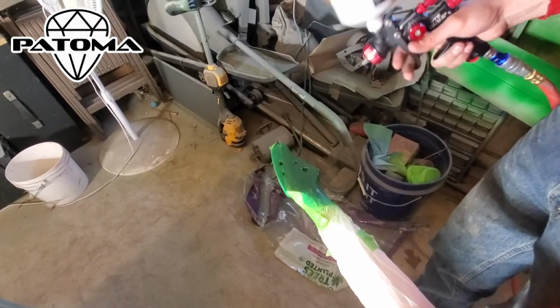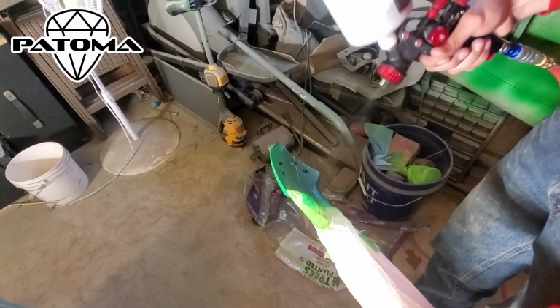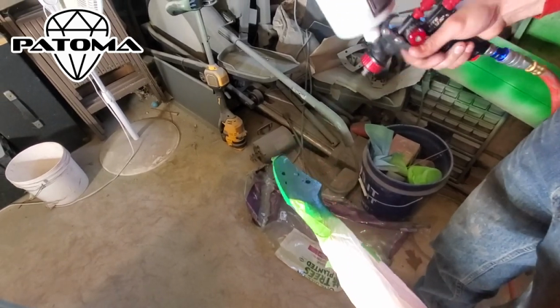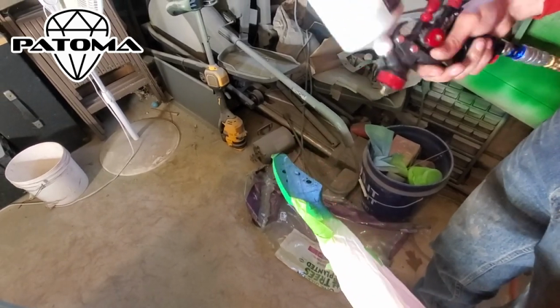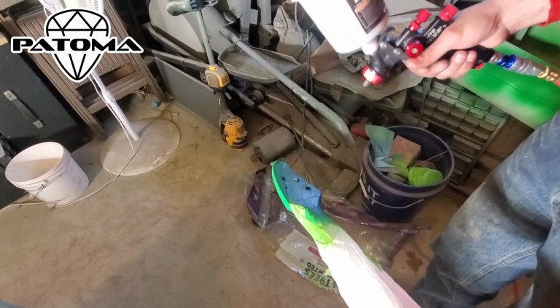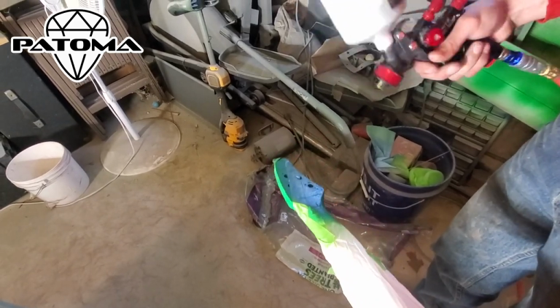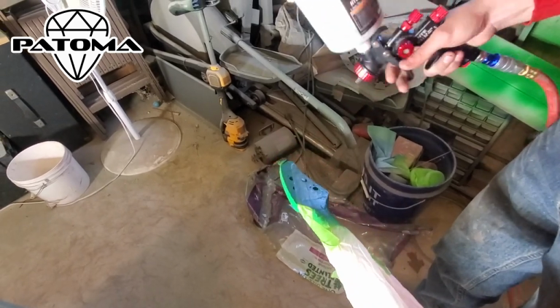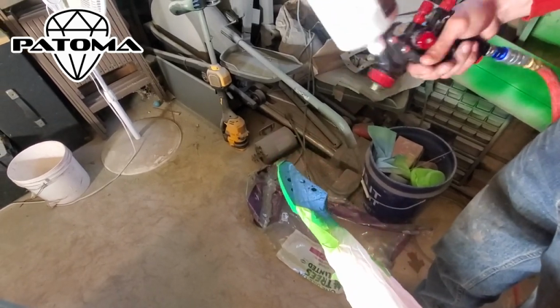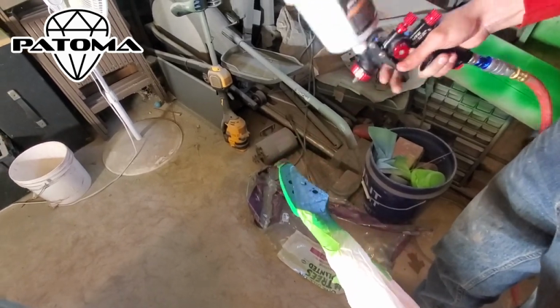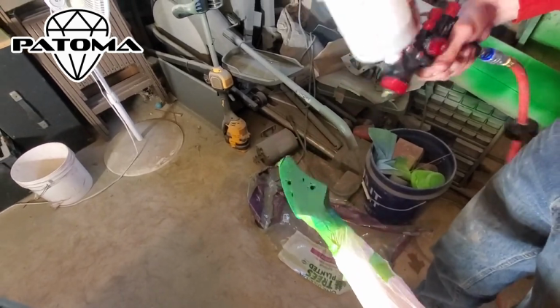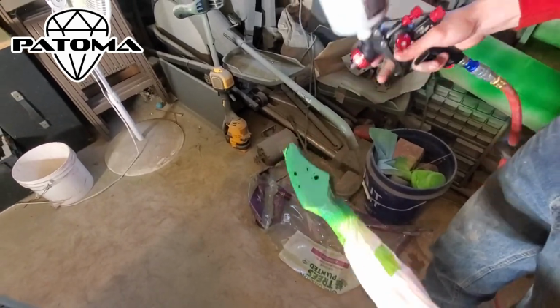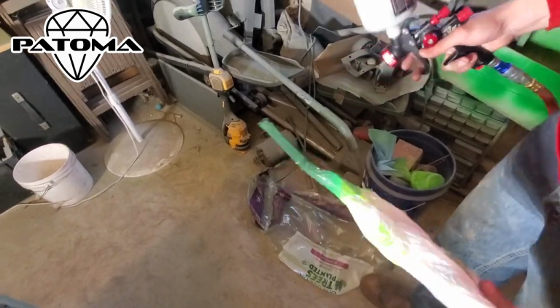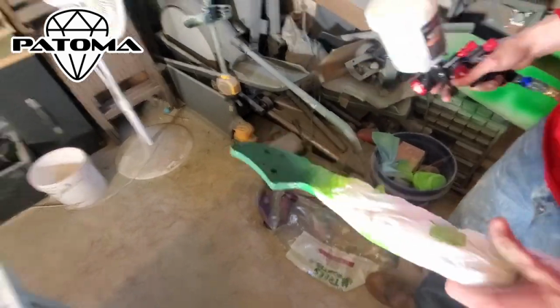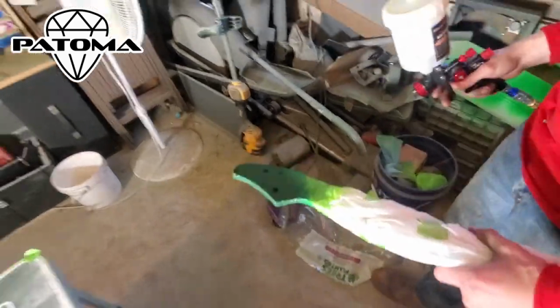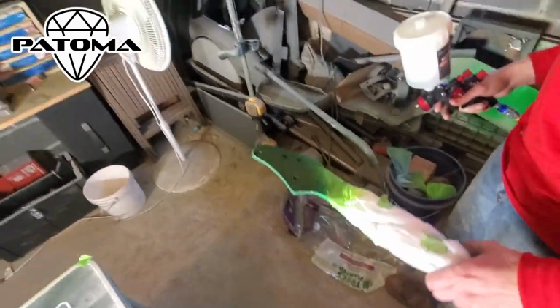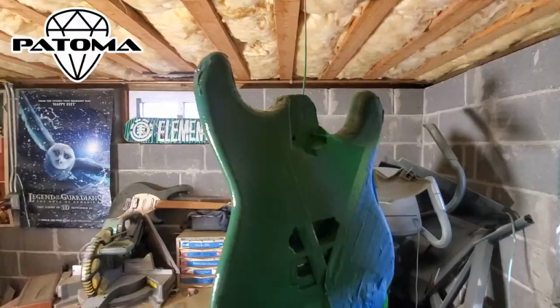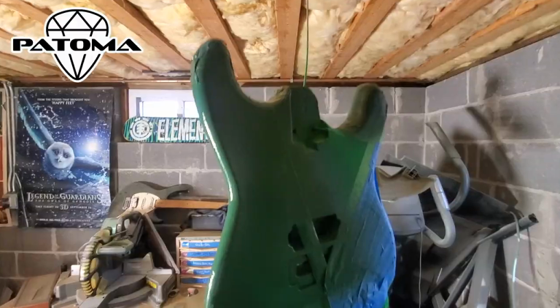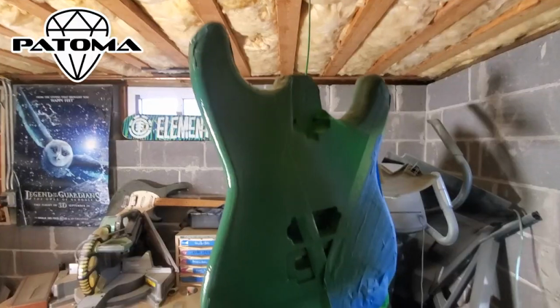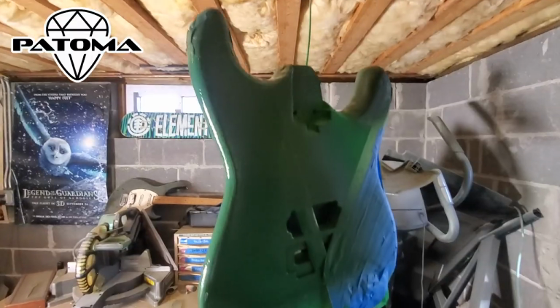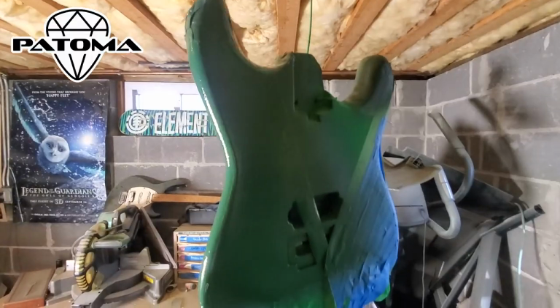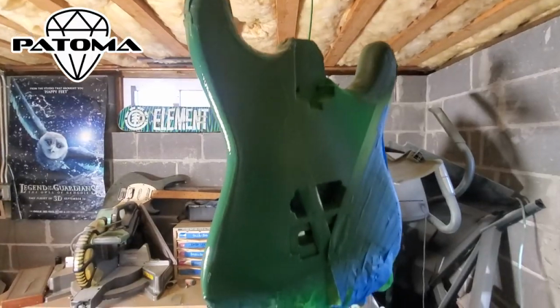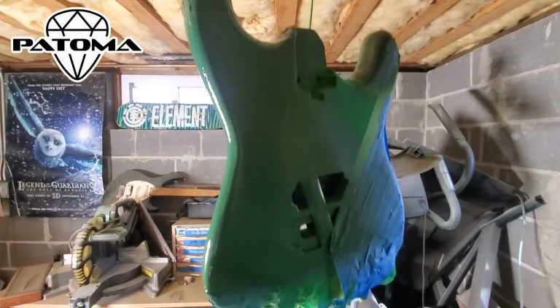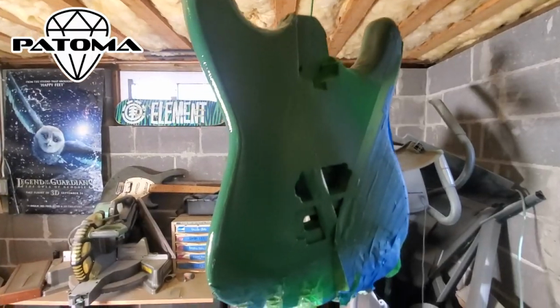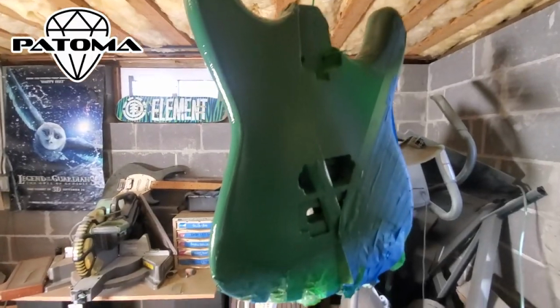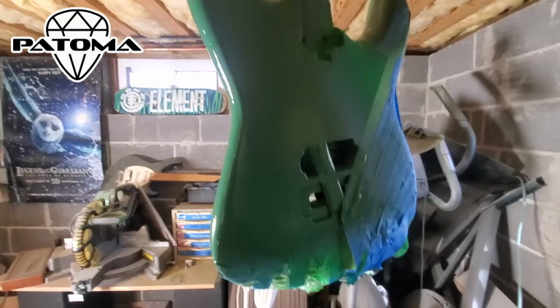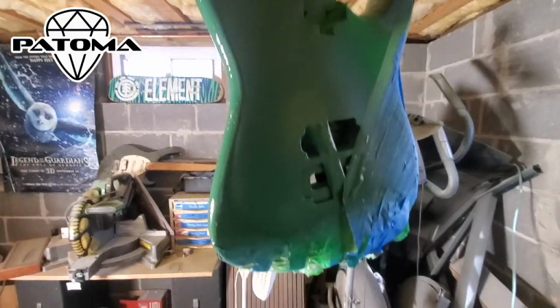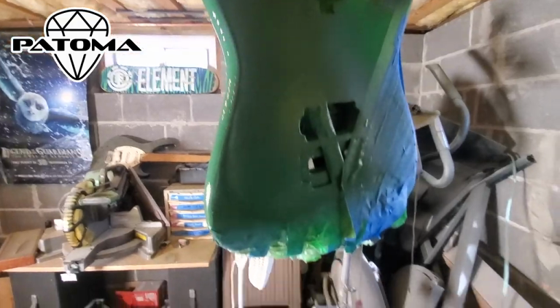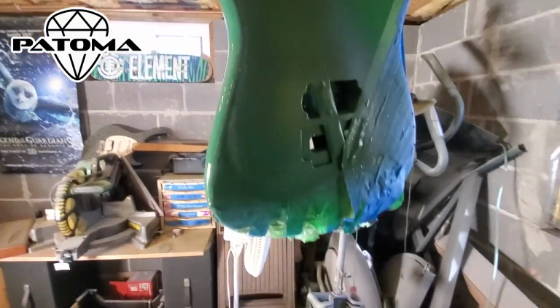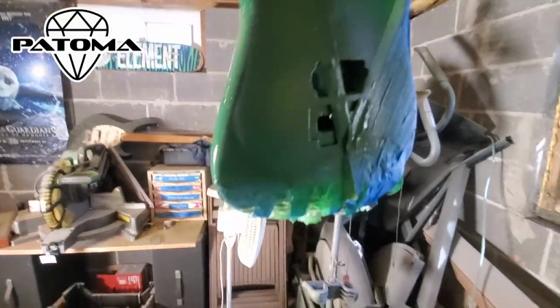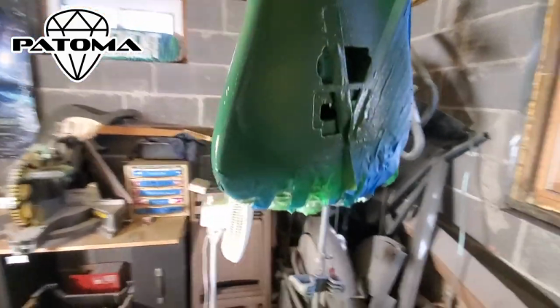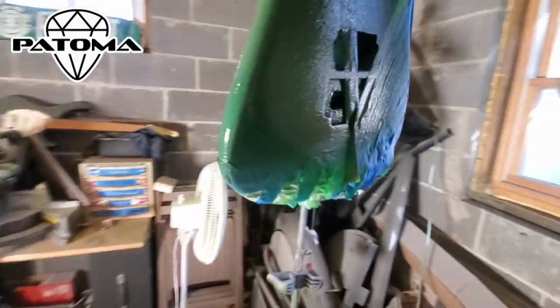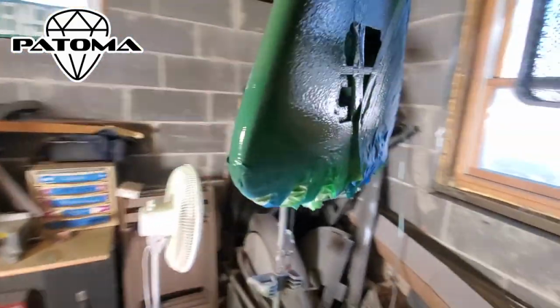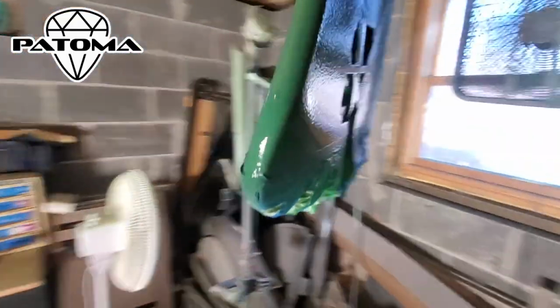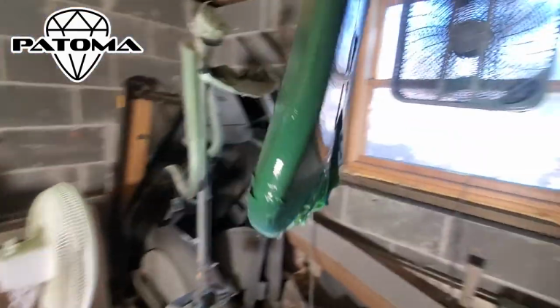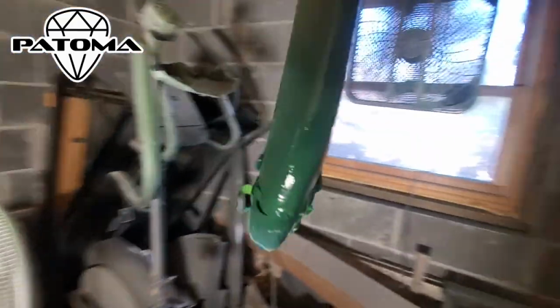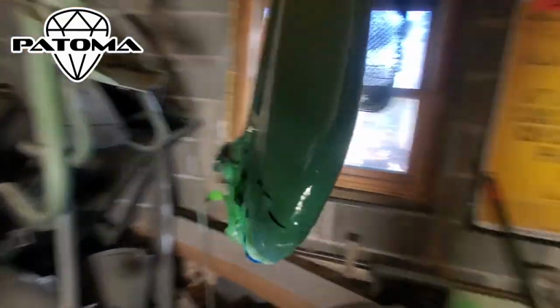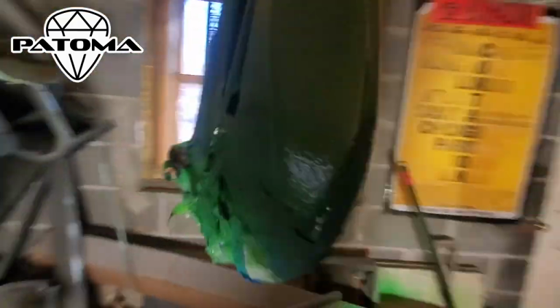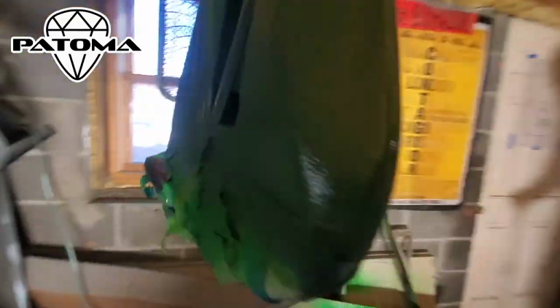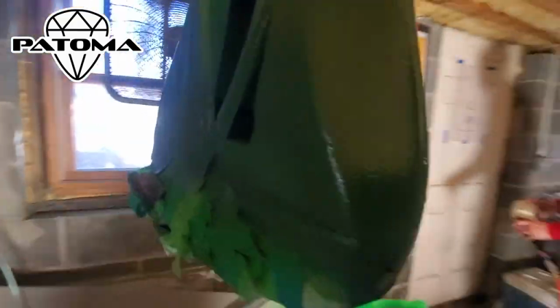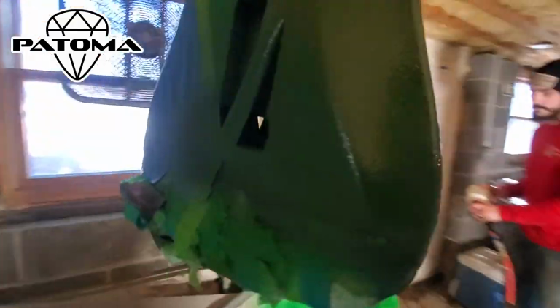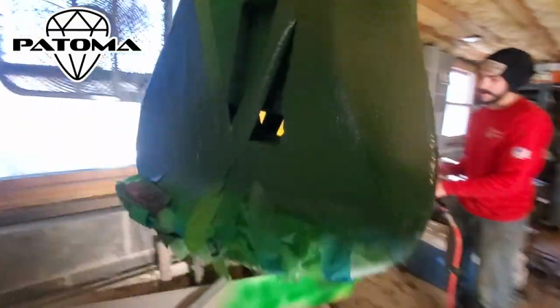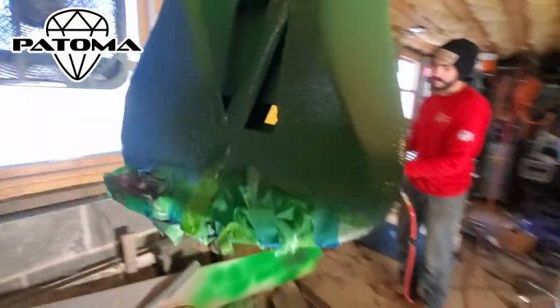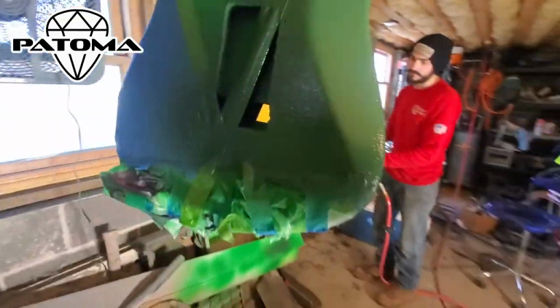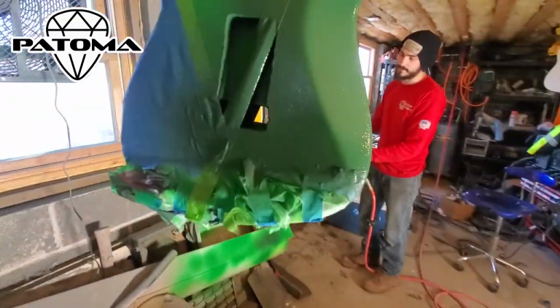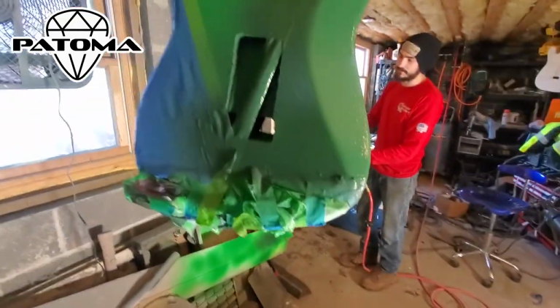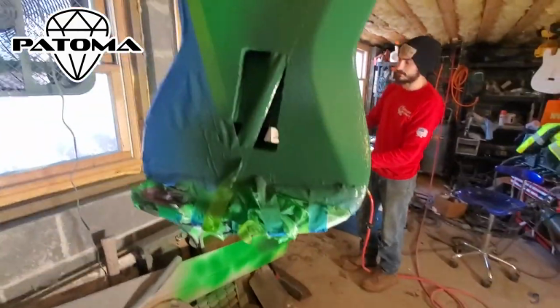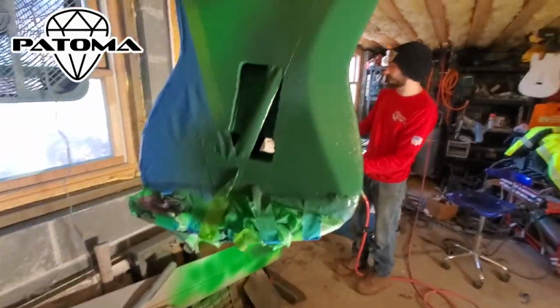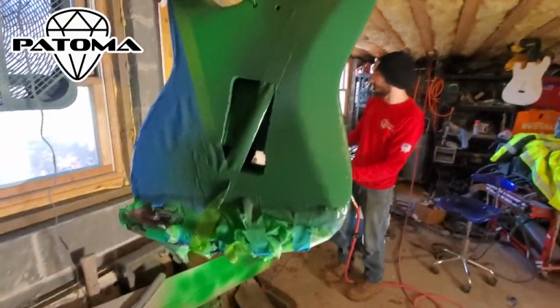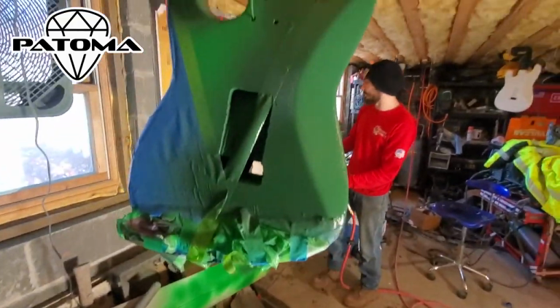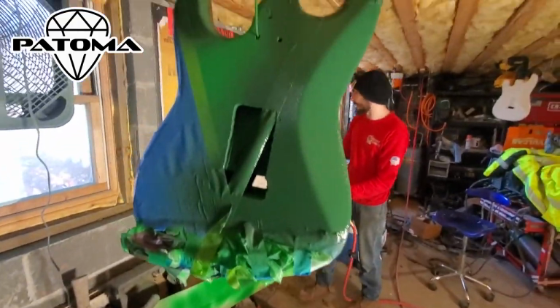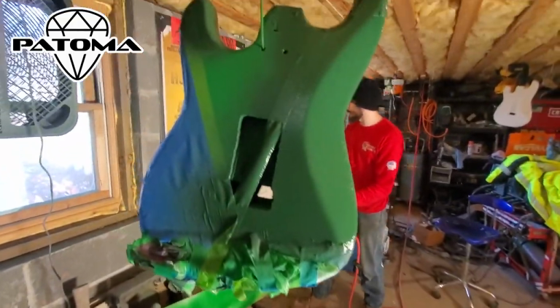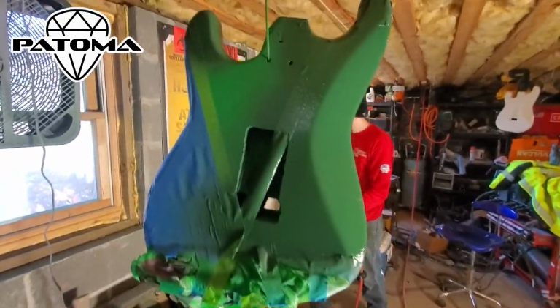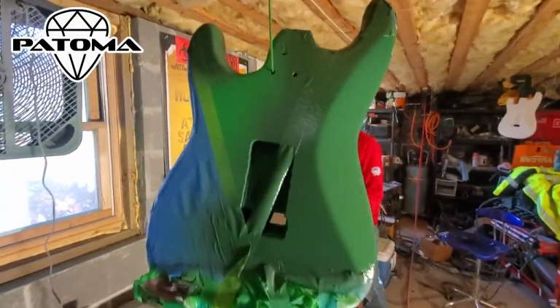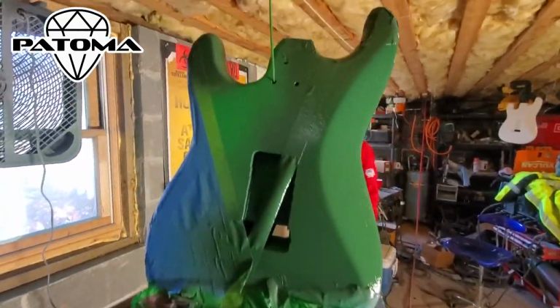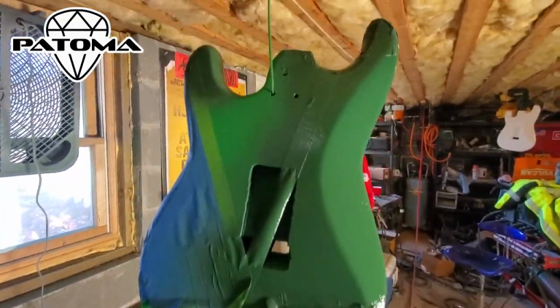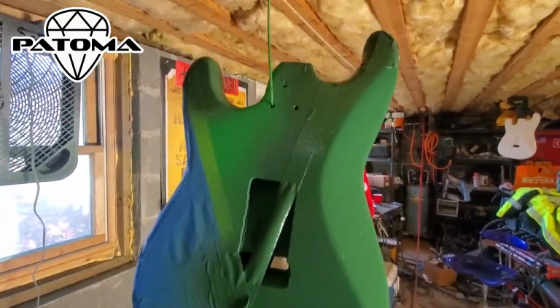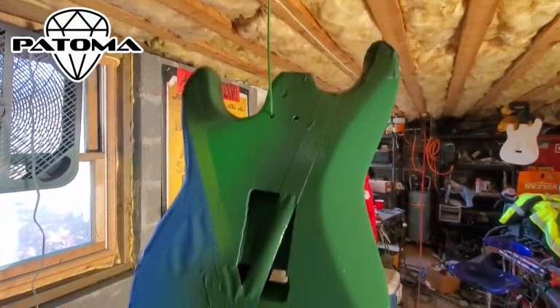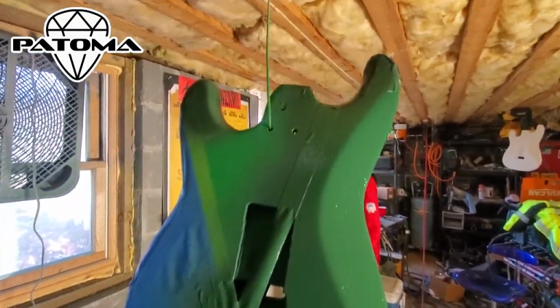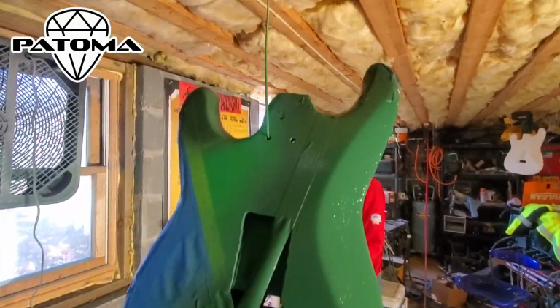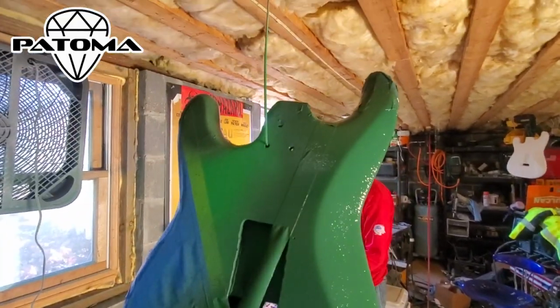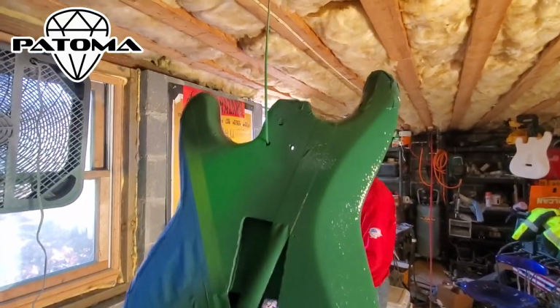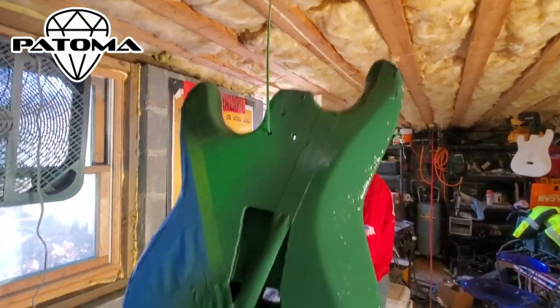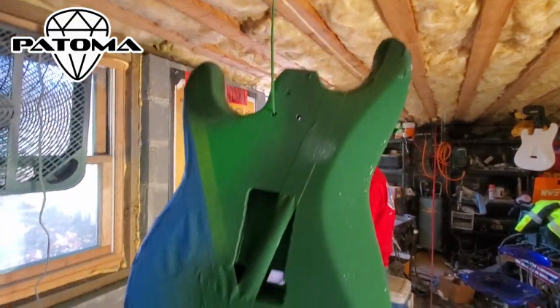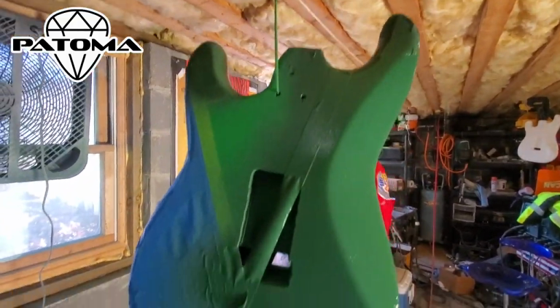Here's a look at the final guitar. Tune in next week to see us paint the final color.